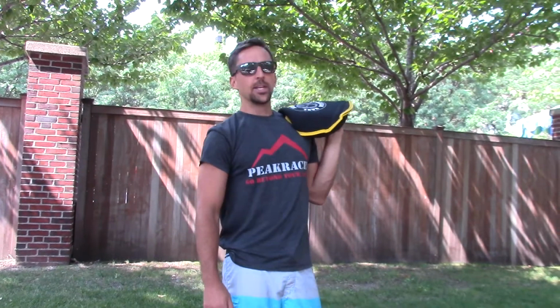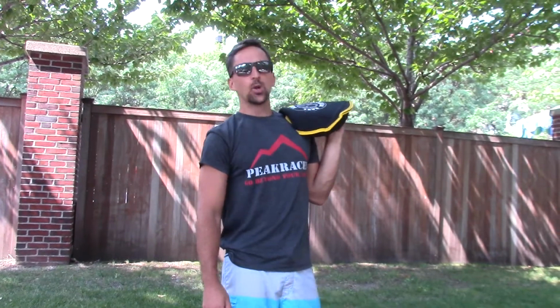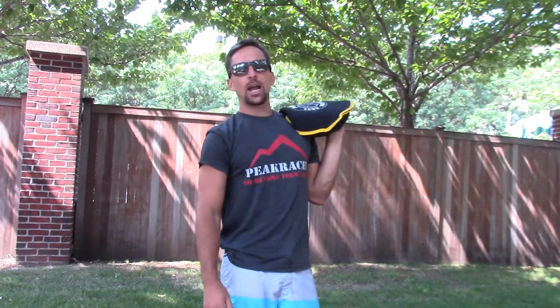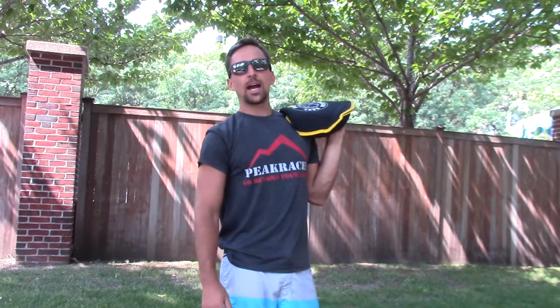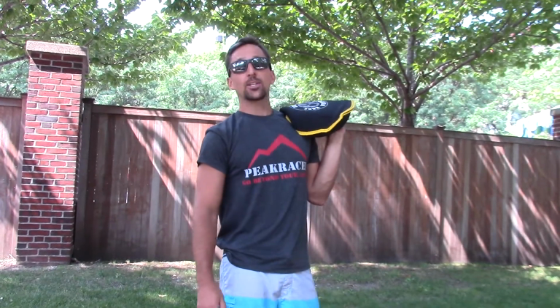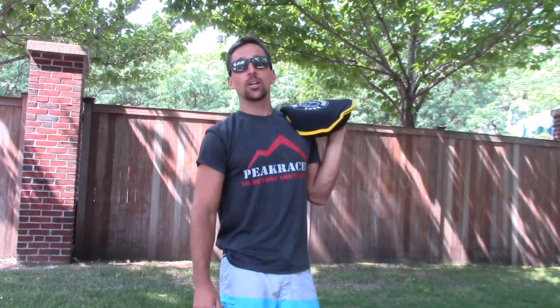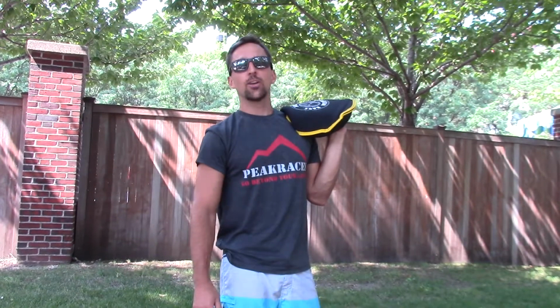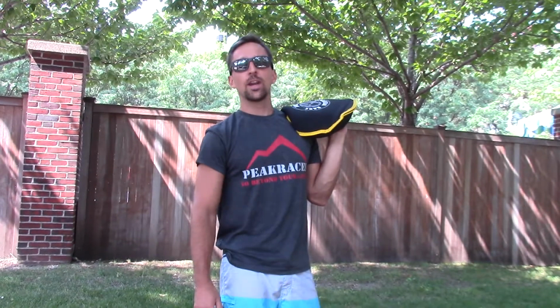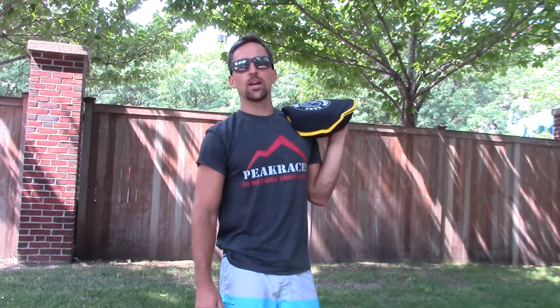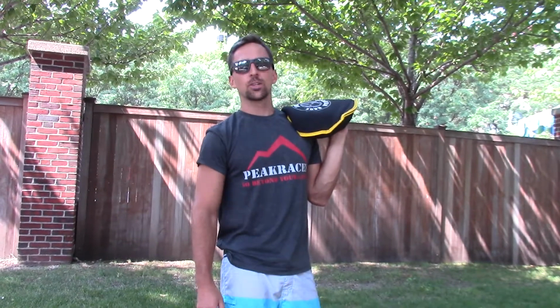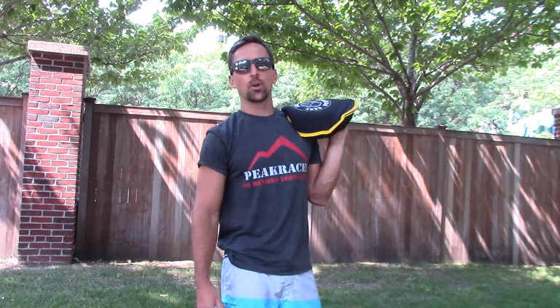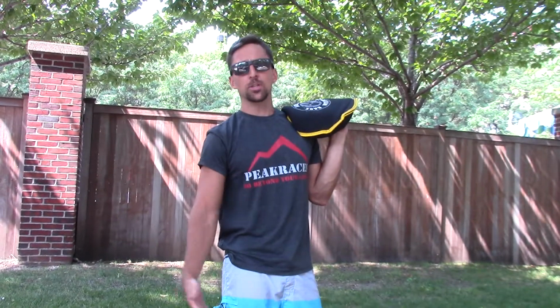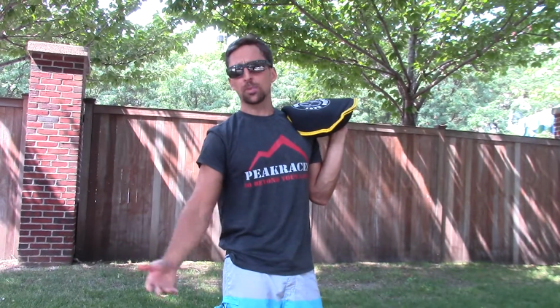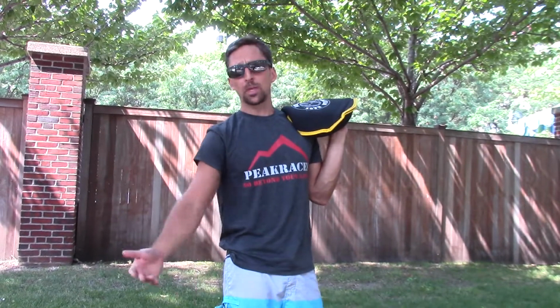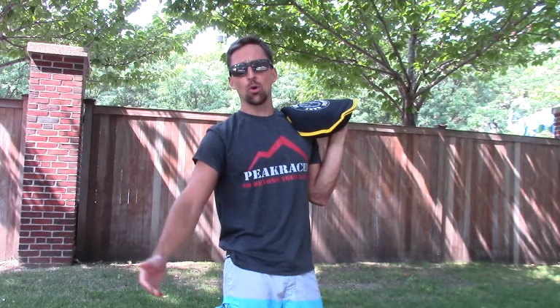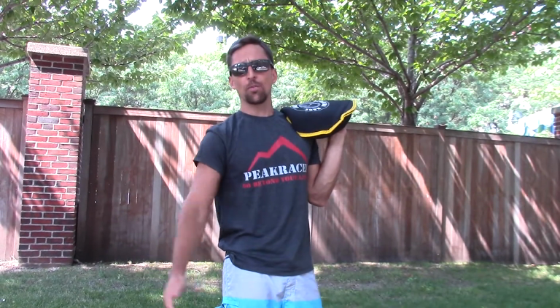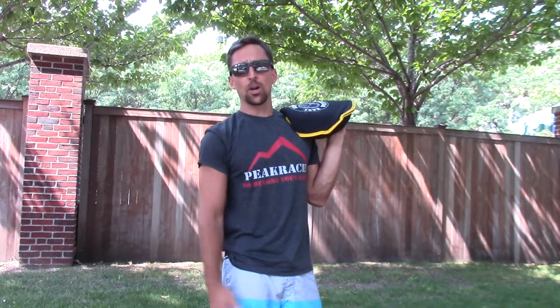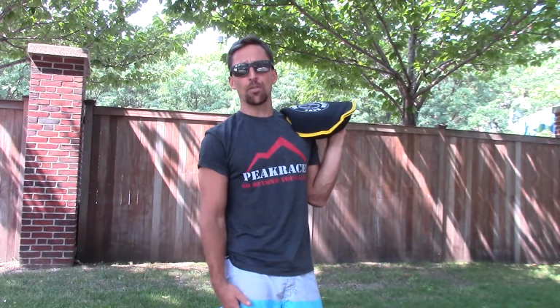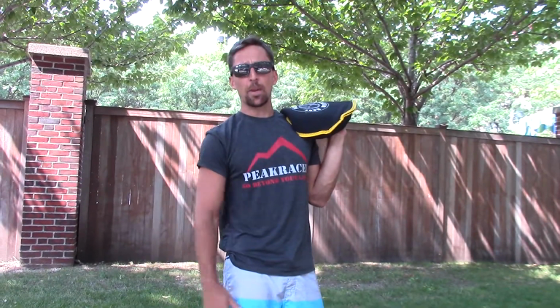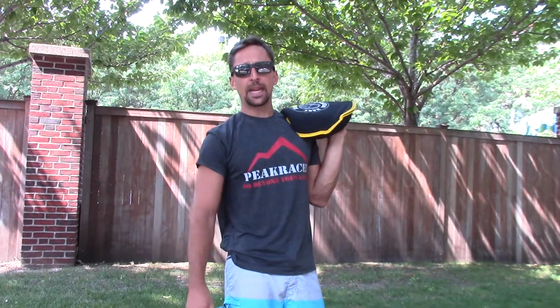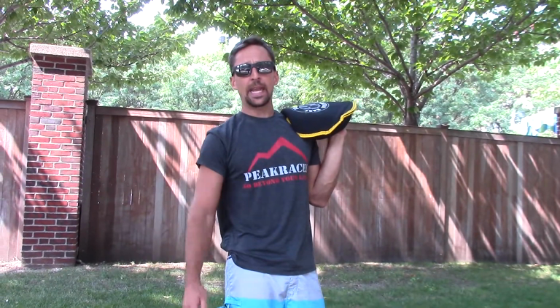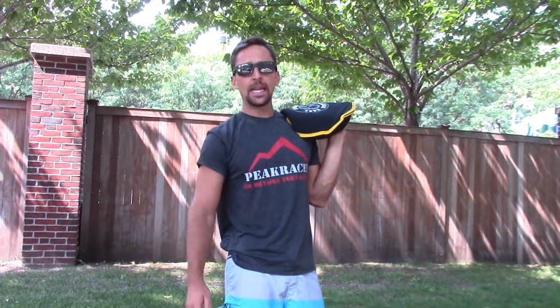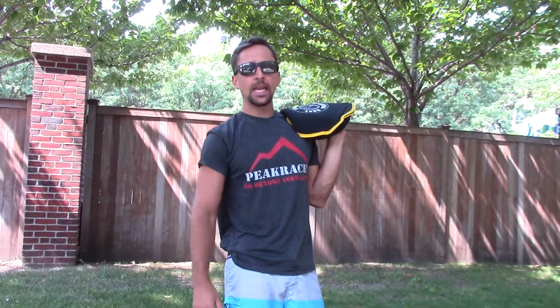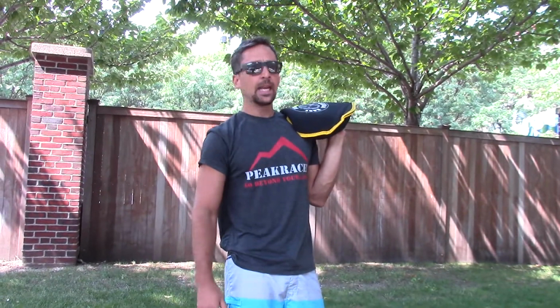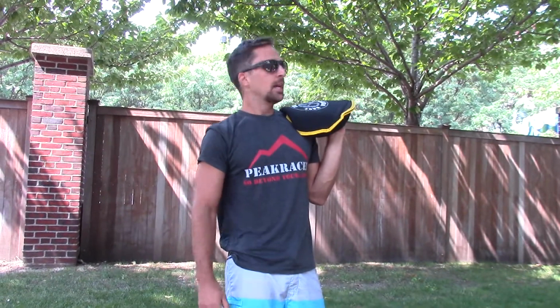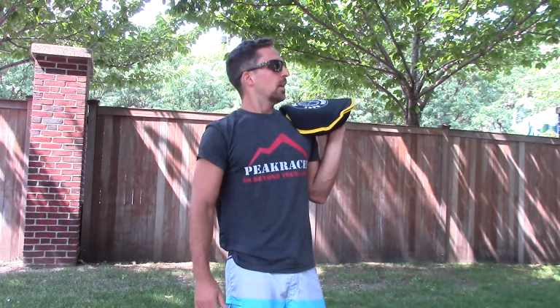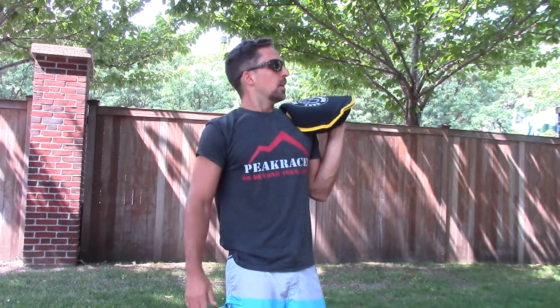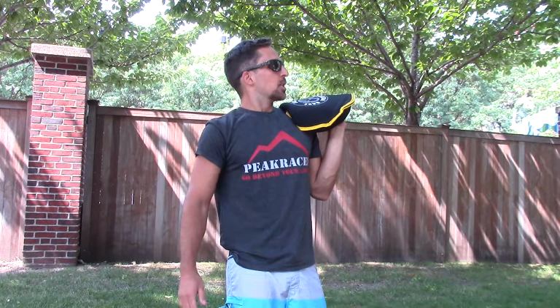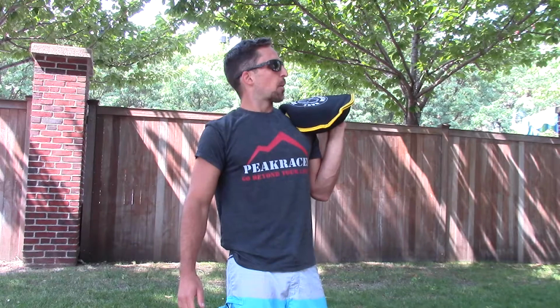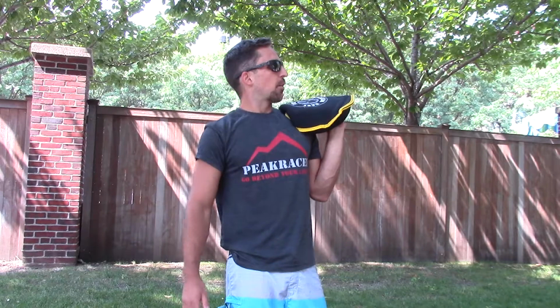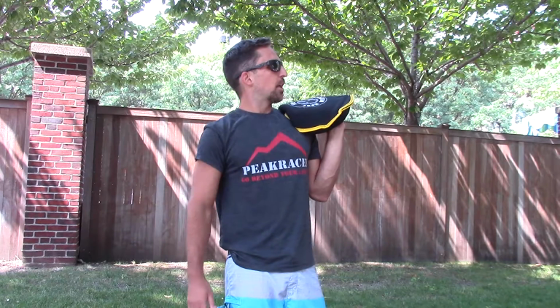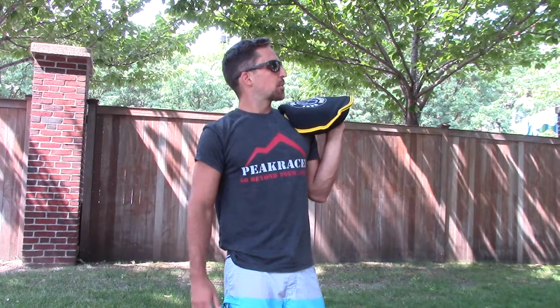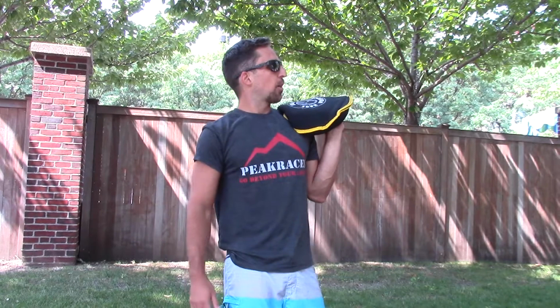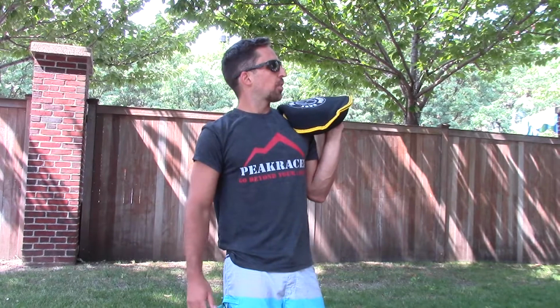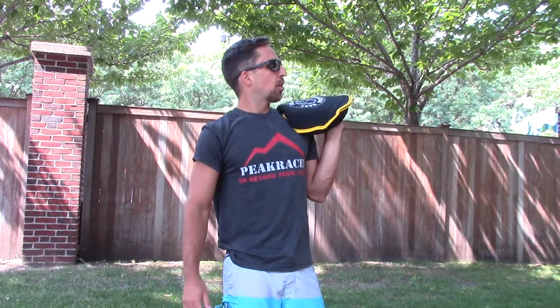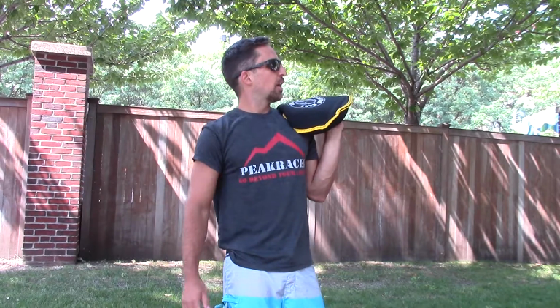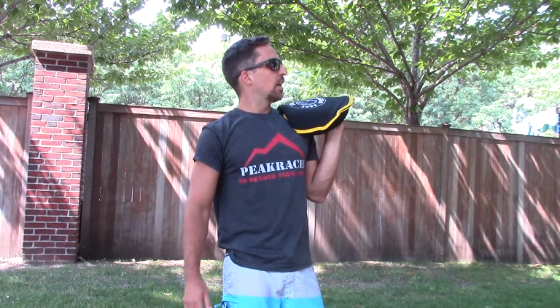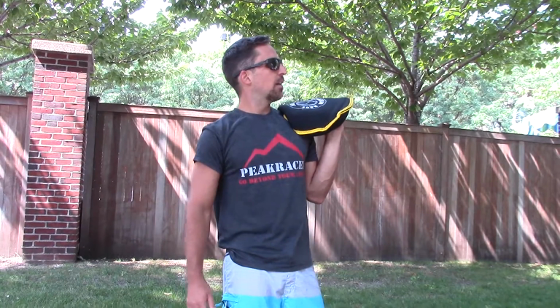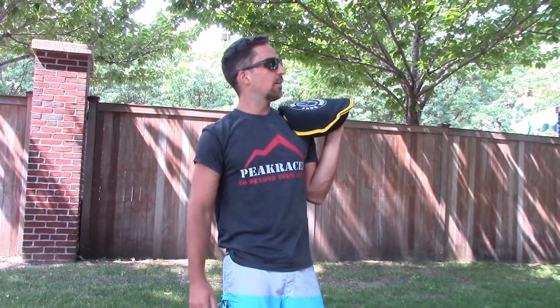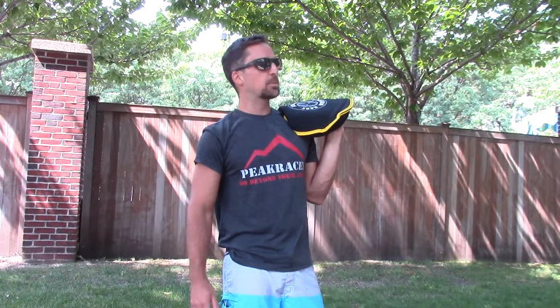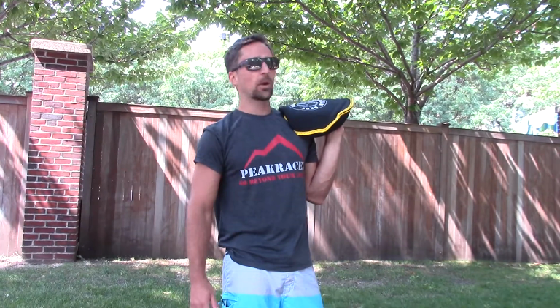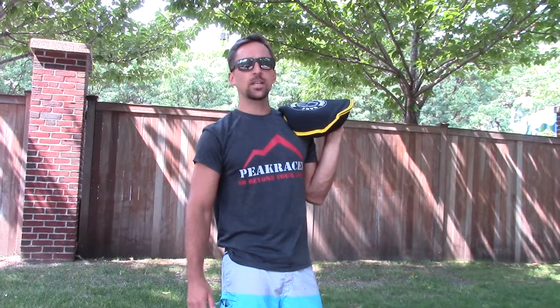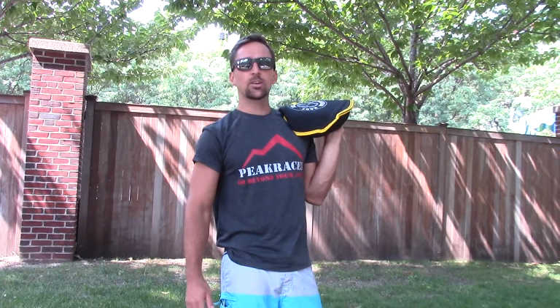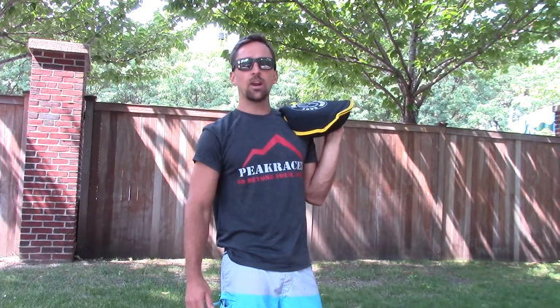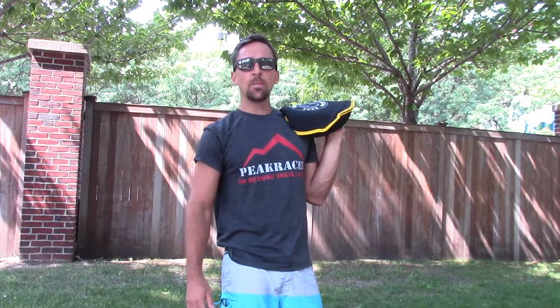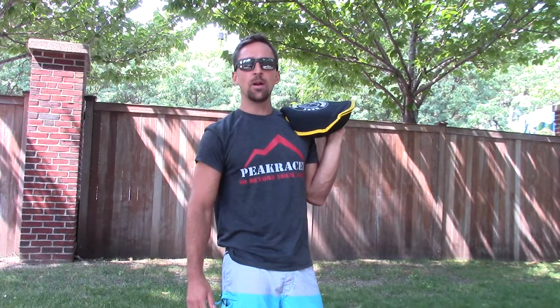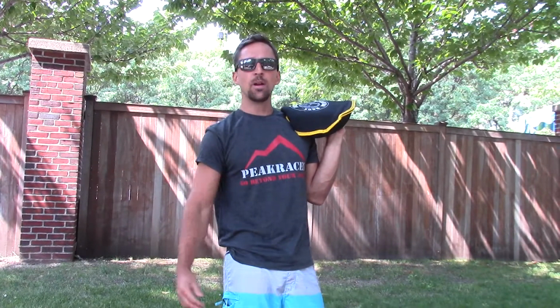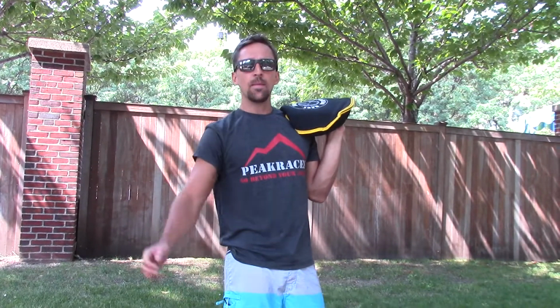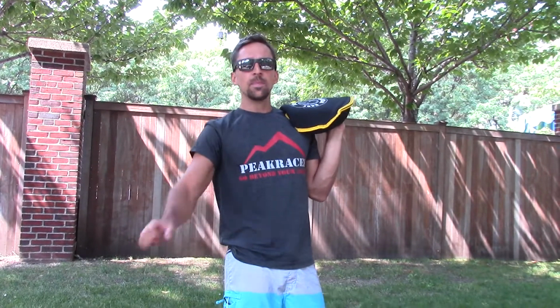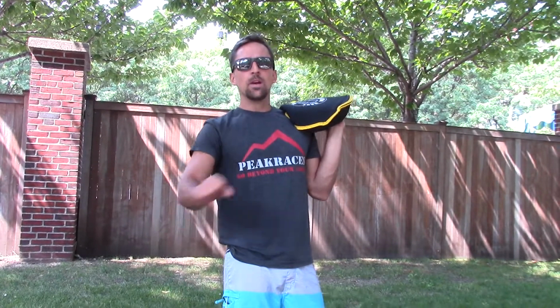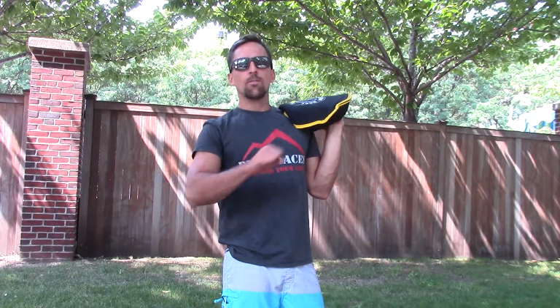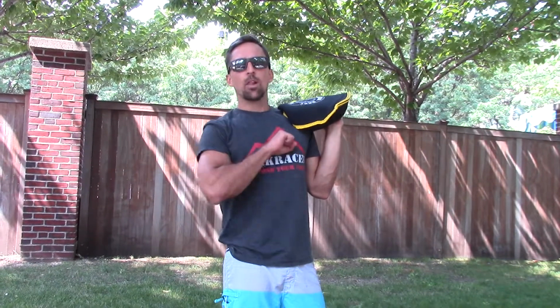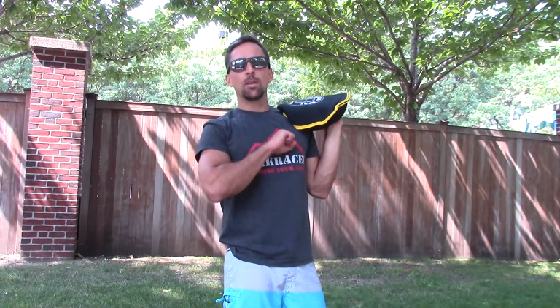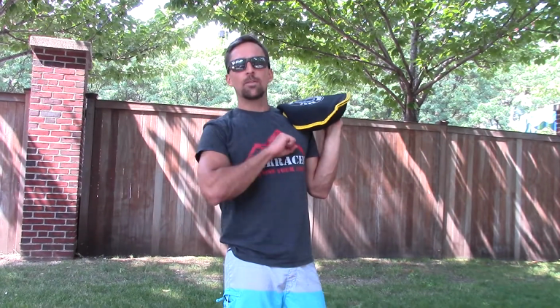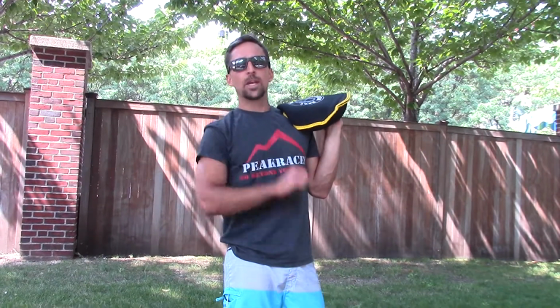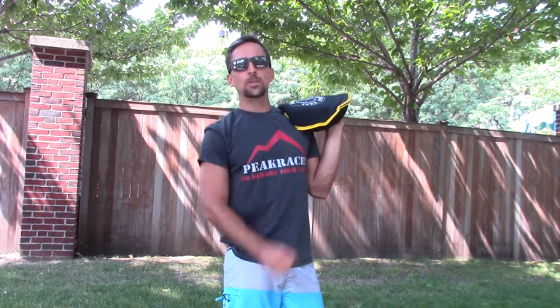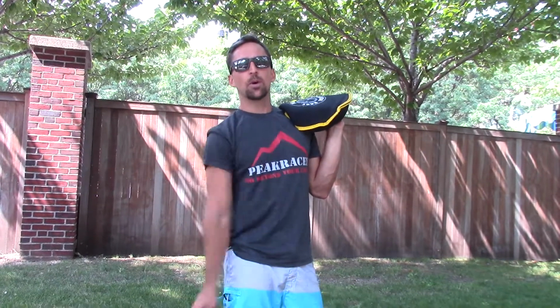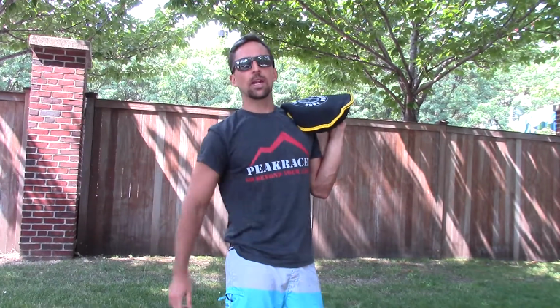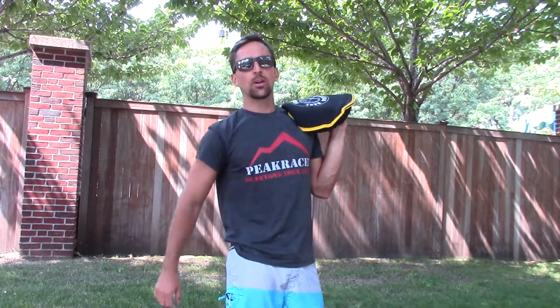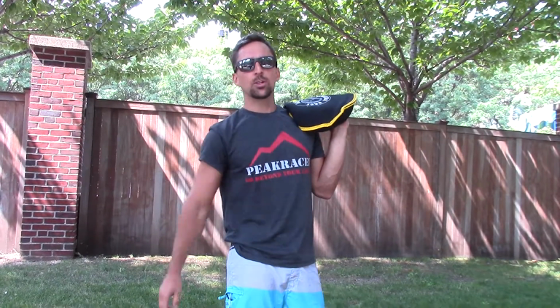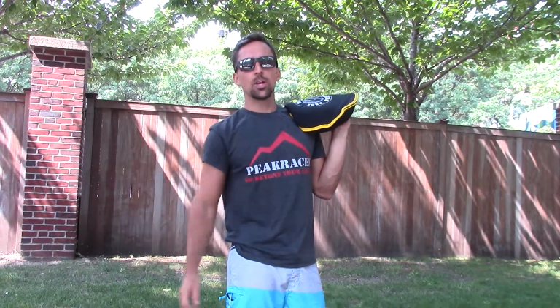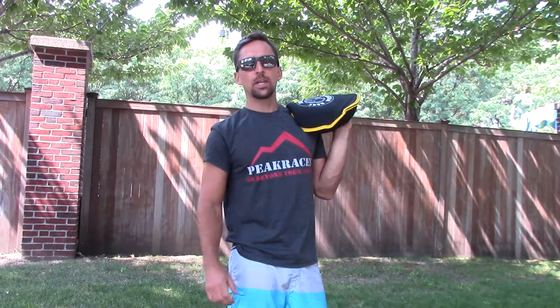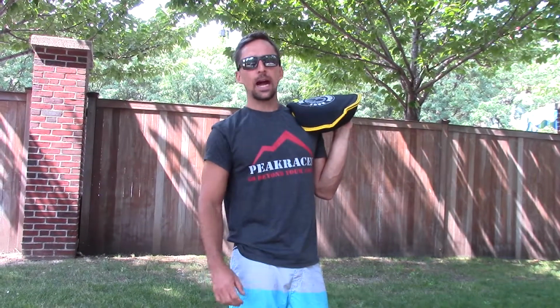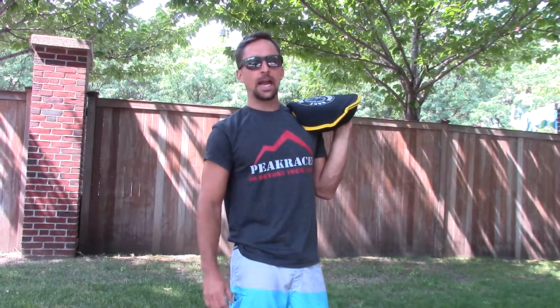Enjoy, hashtag your videos, throw something cool if you don't have a pancake. Spartan Race, Spartan 30, Facebook and Instagram. Follow me, Facebook, at Coach Joe Di. Bye.